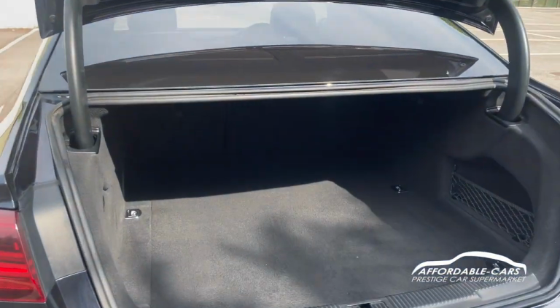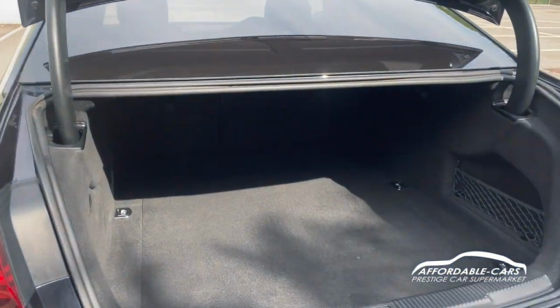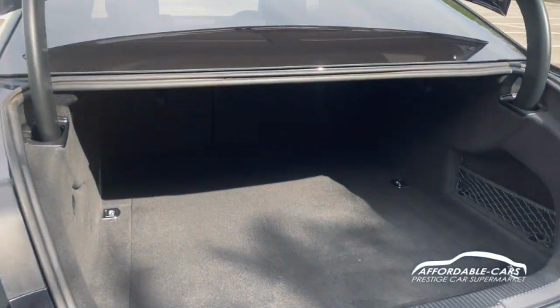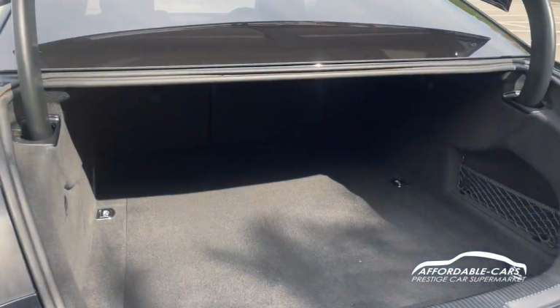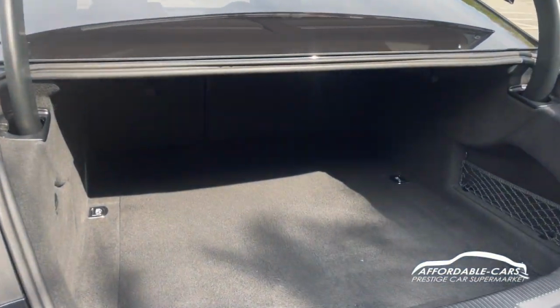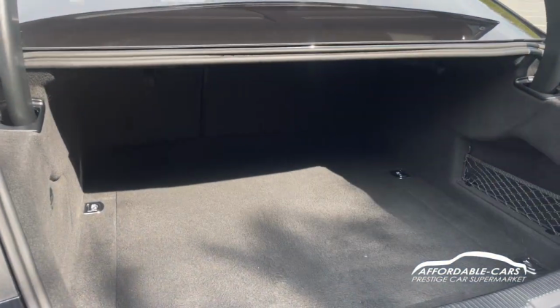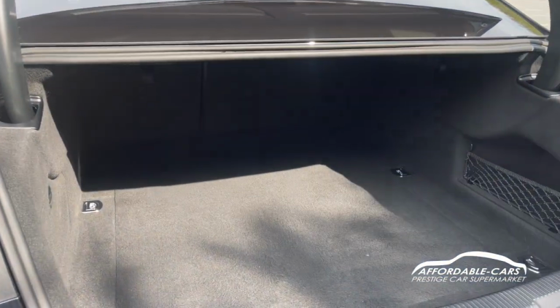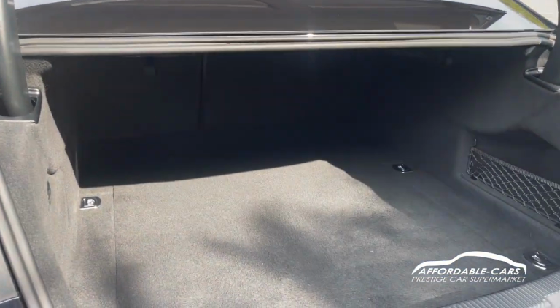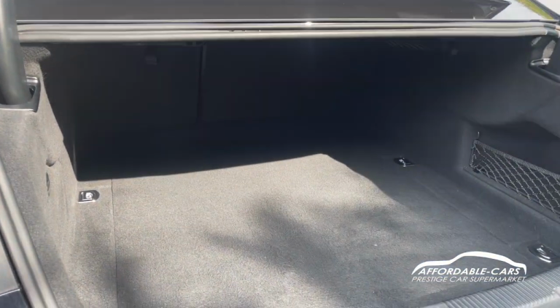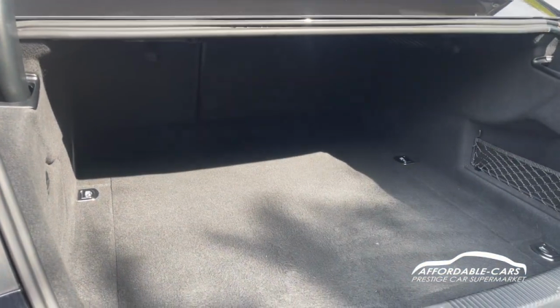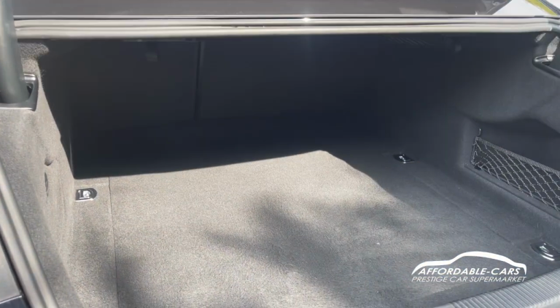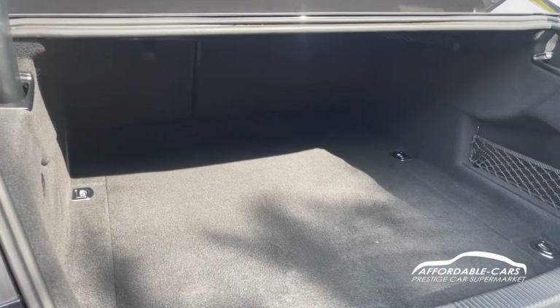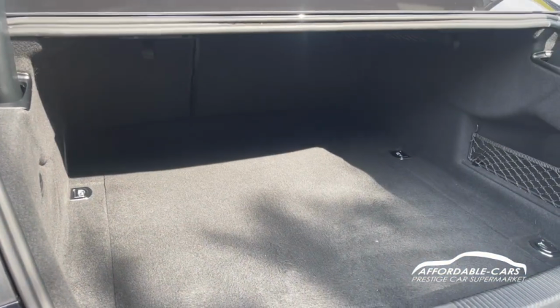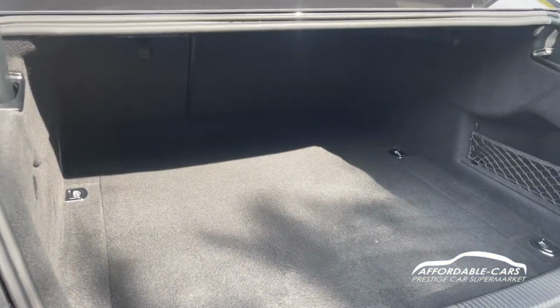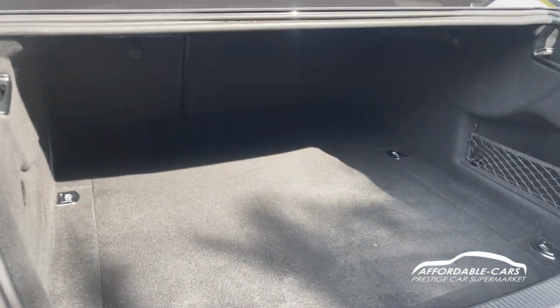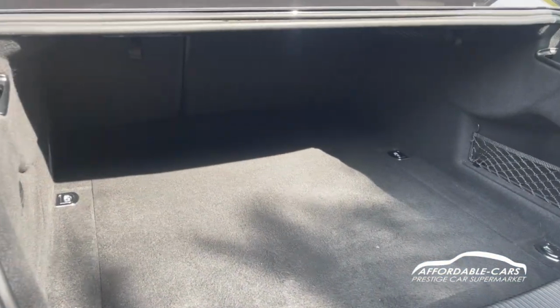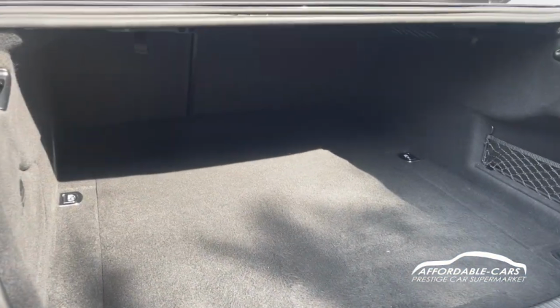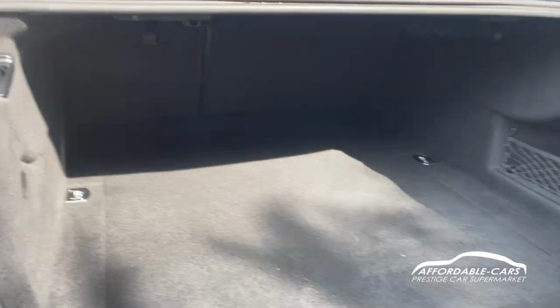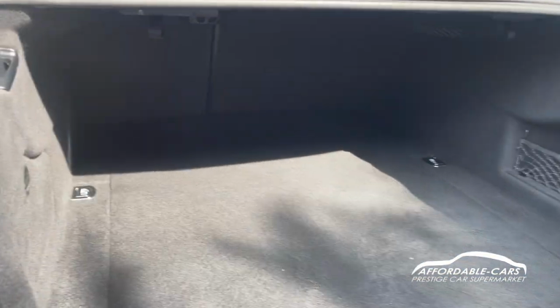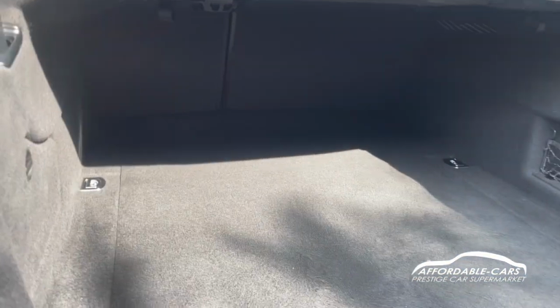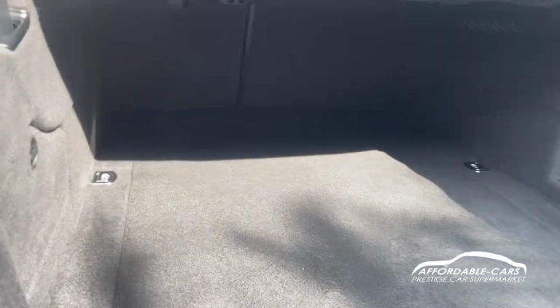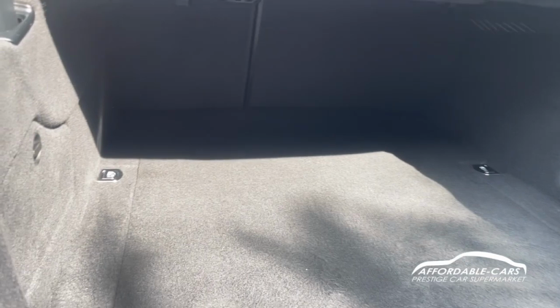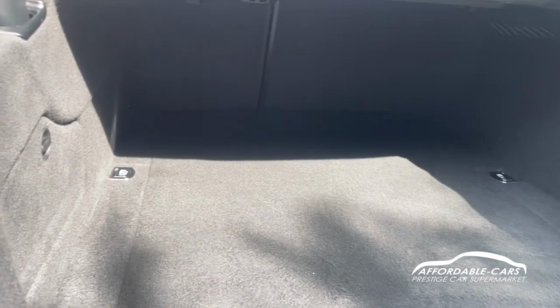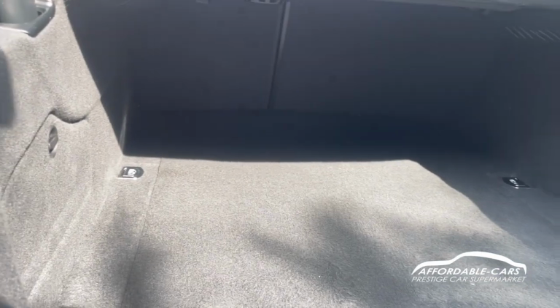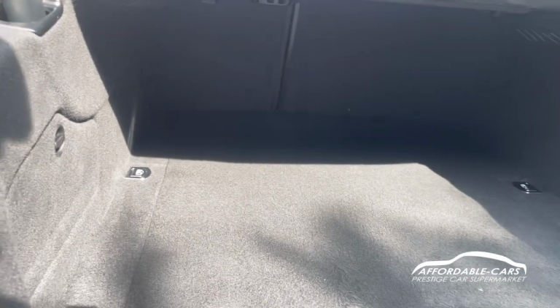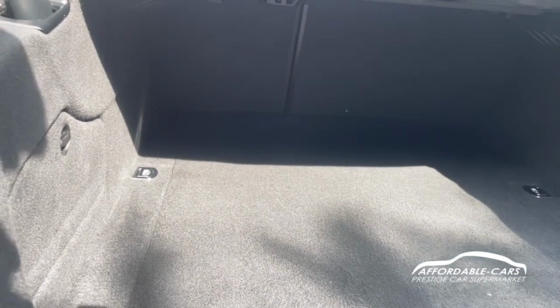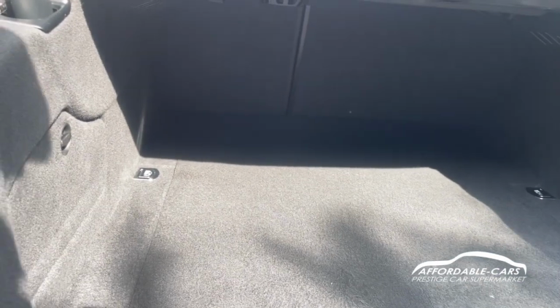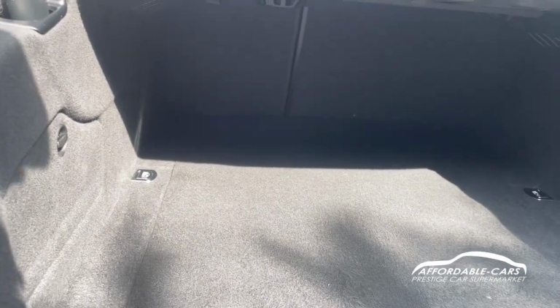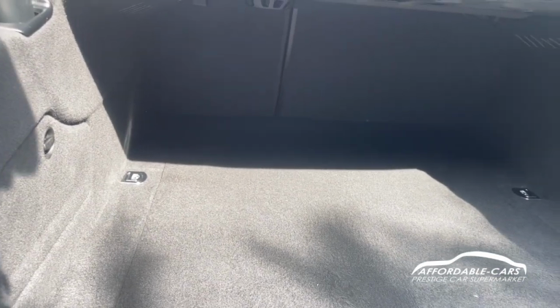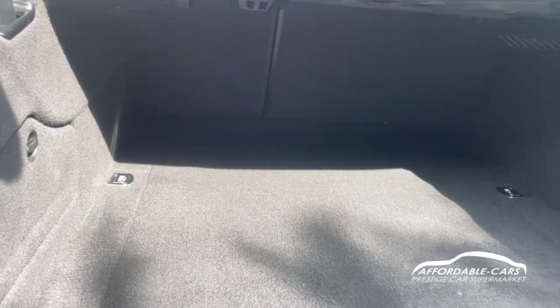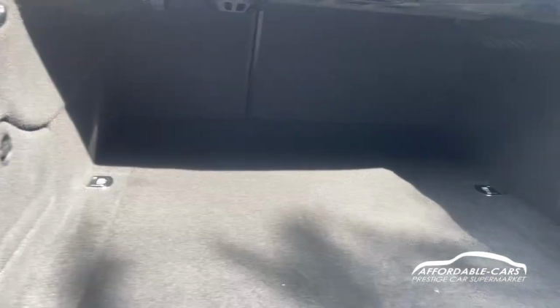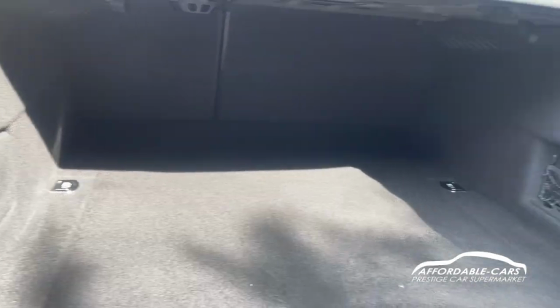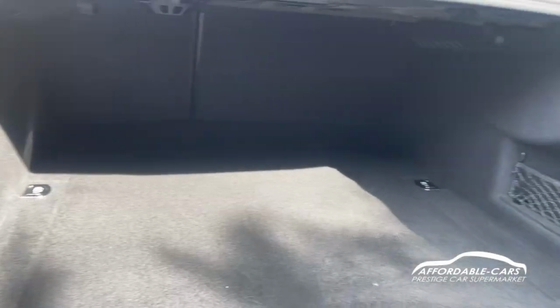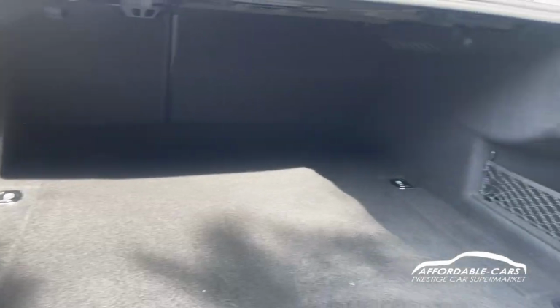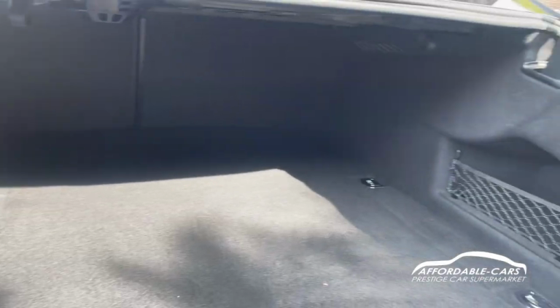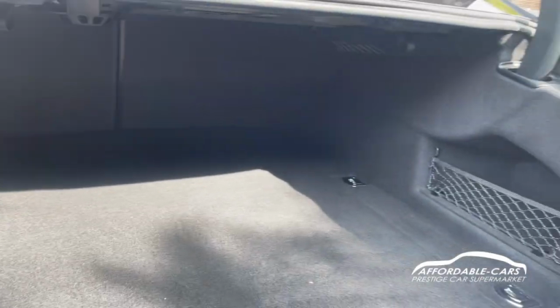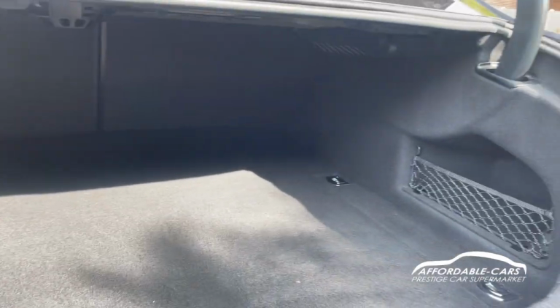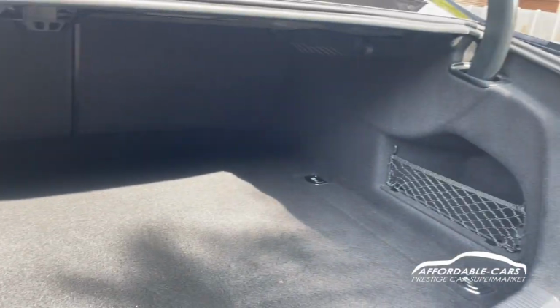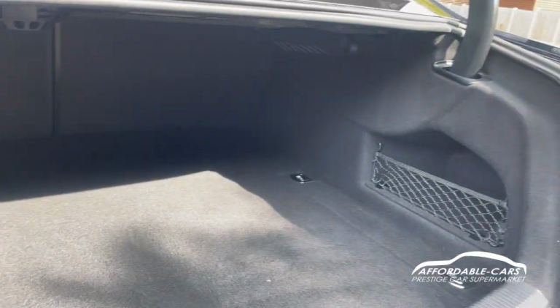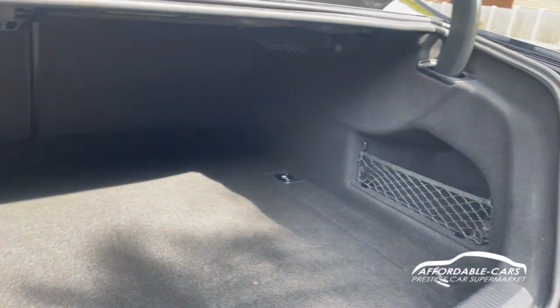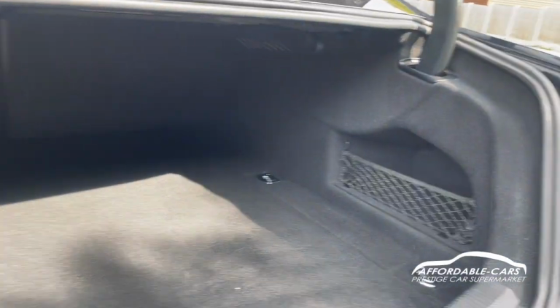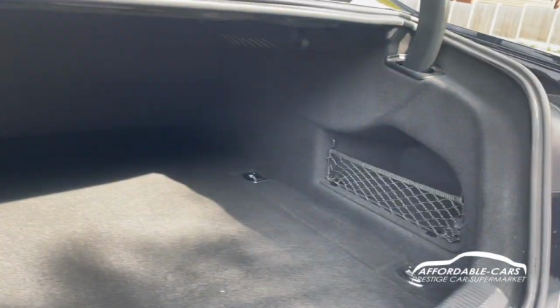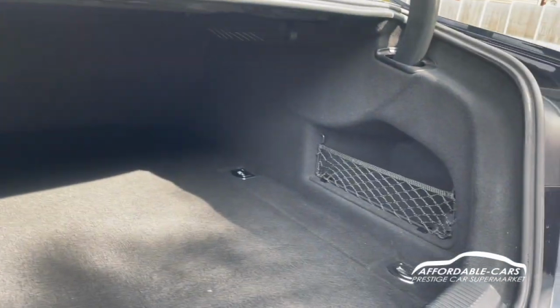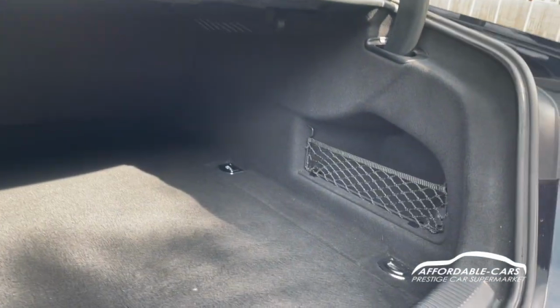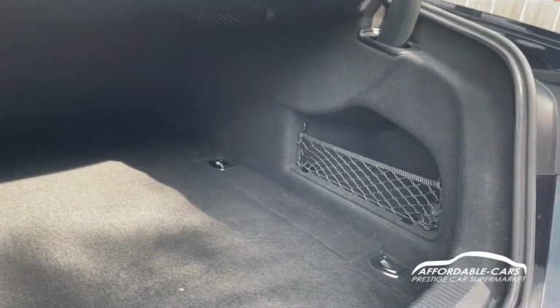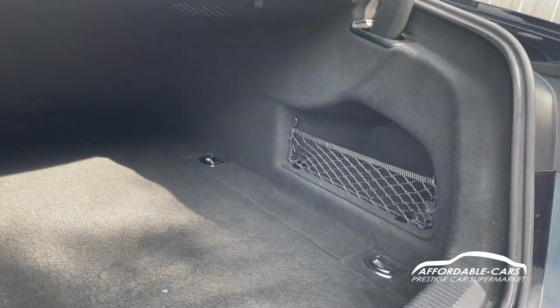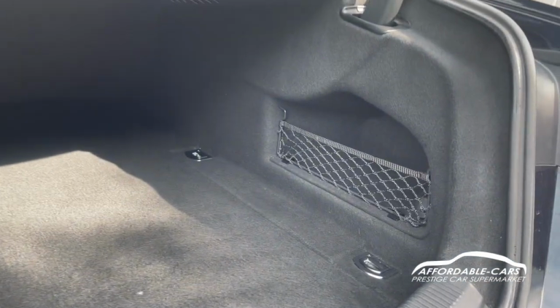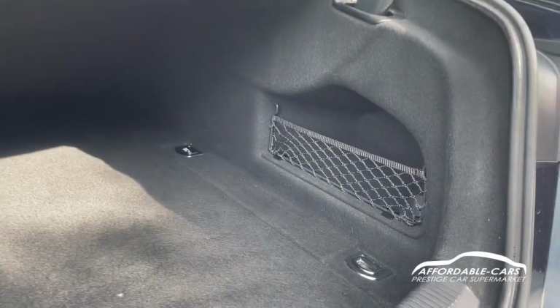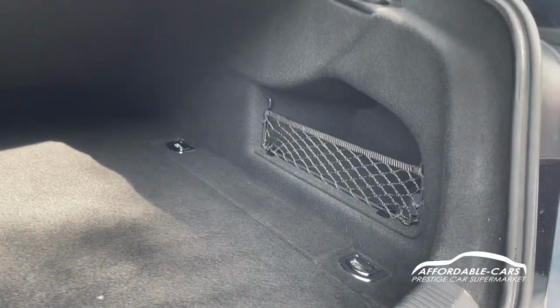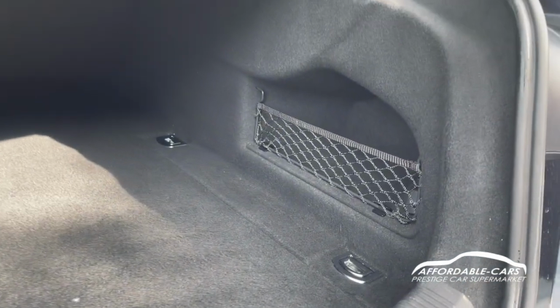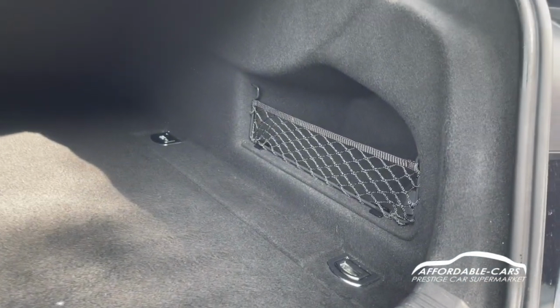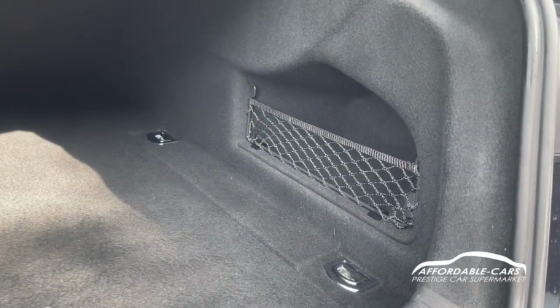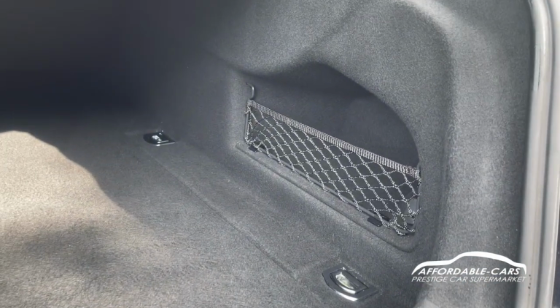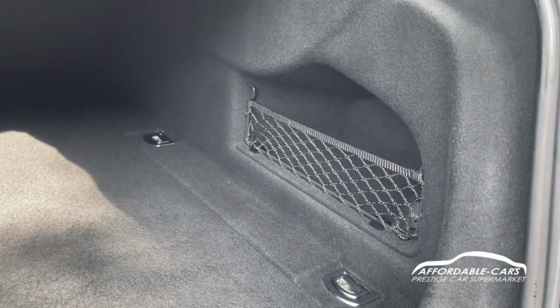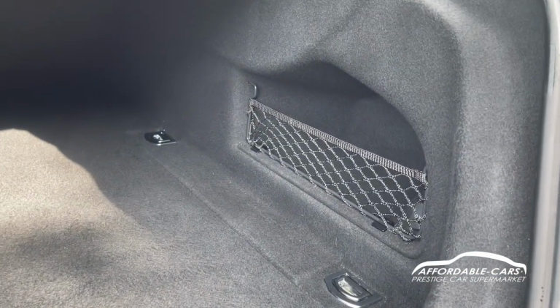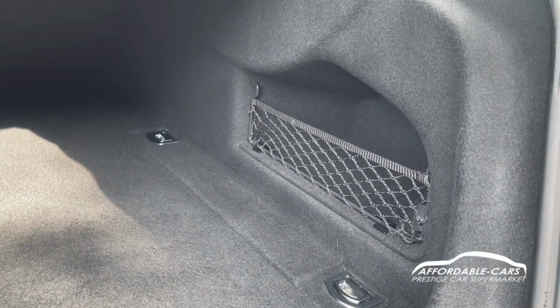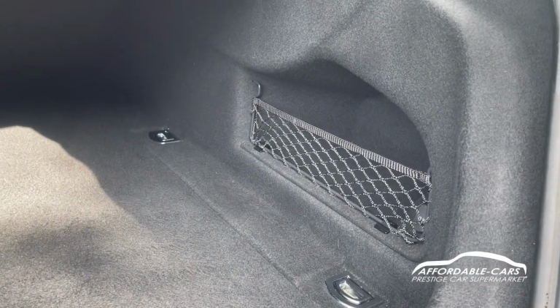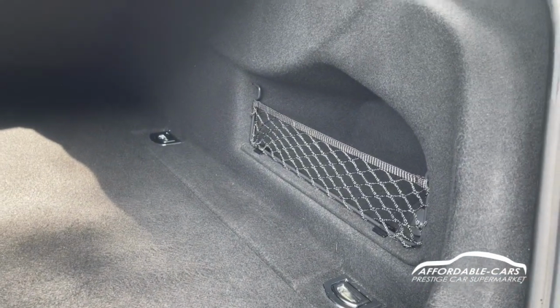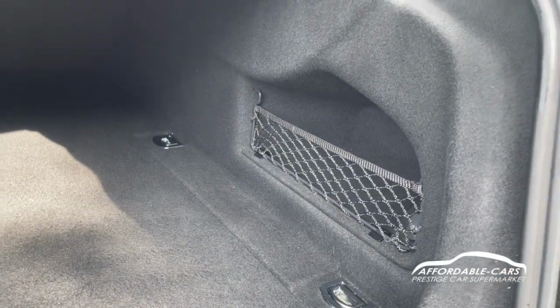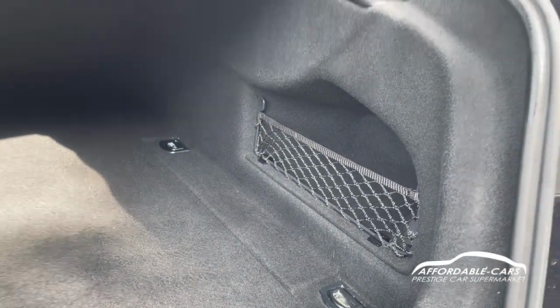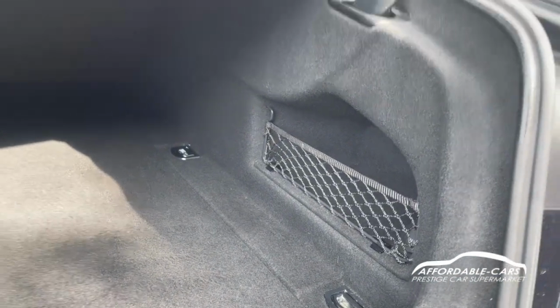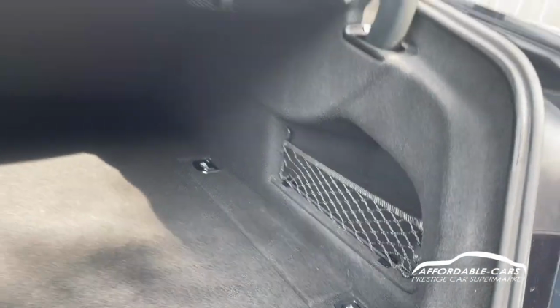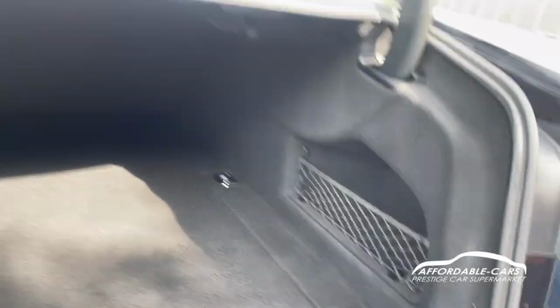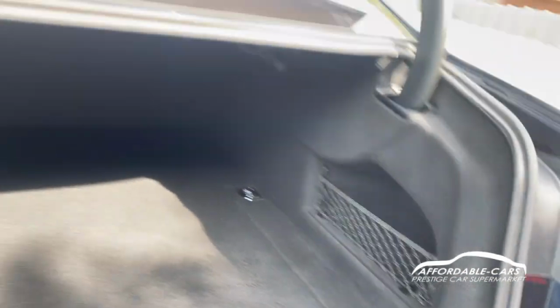Absolutely great boot space — you can fit loads in there and you can also have your net in as well for some storage.